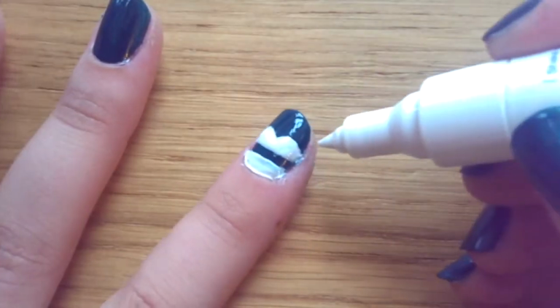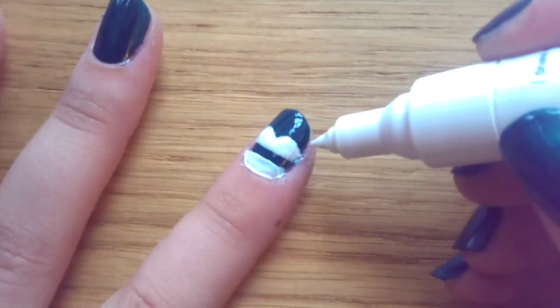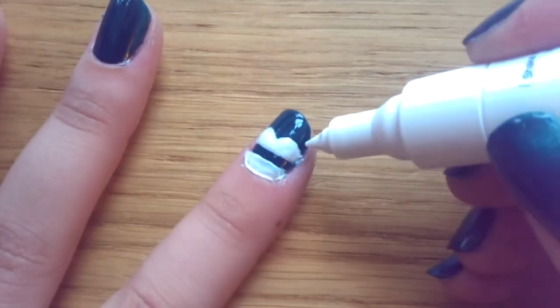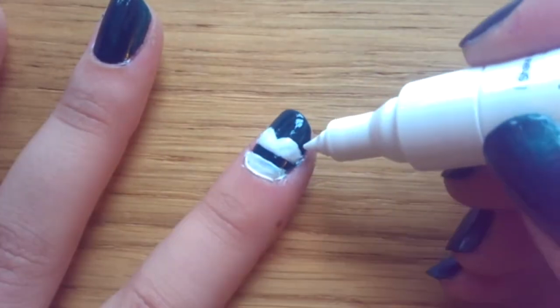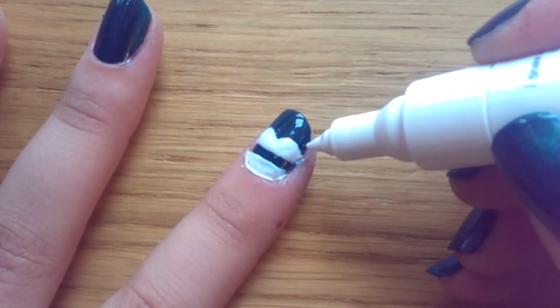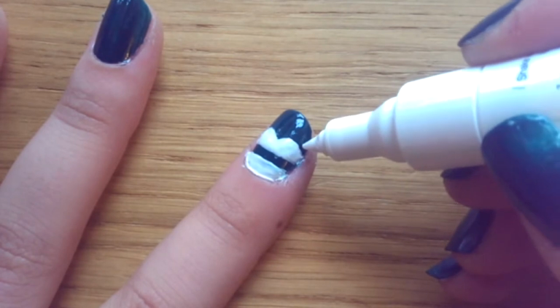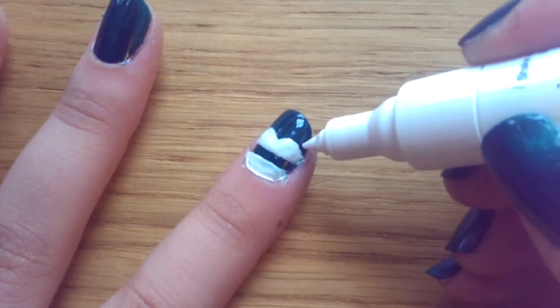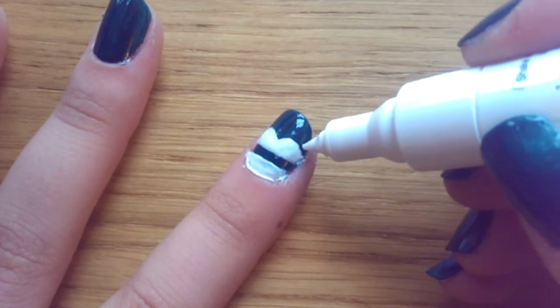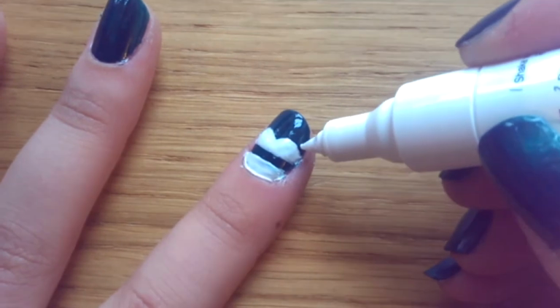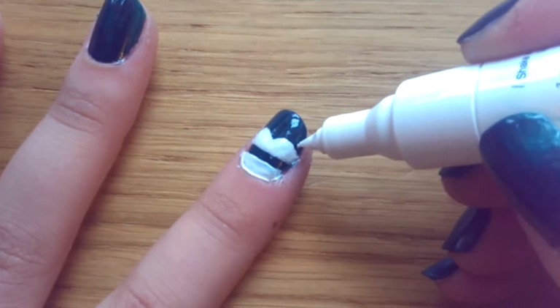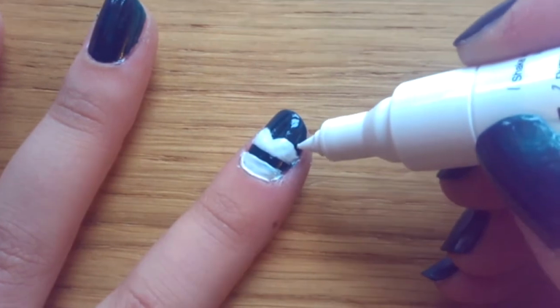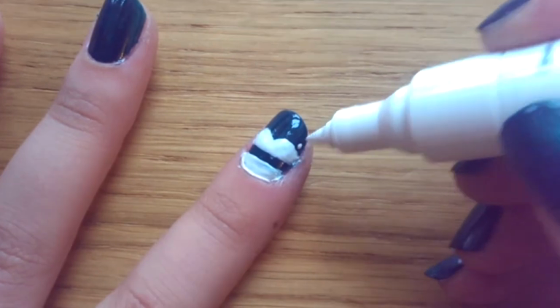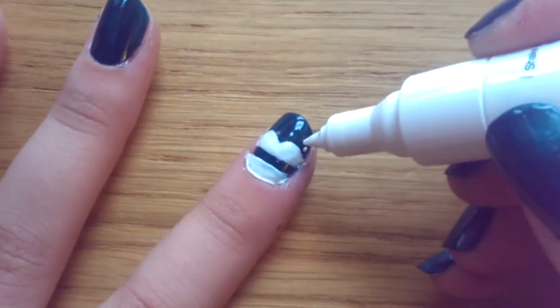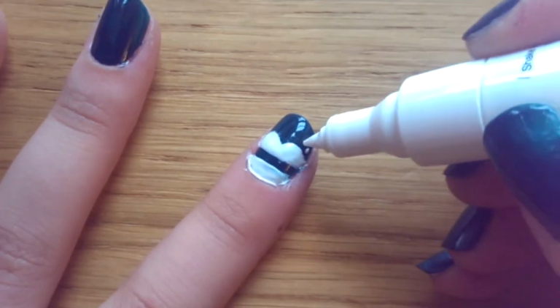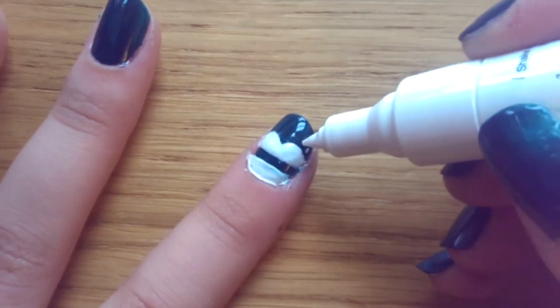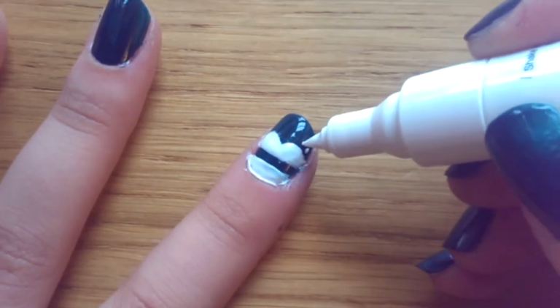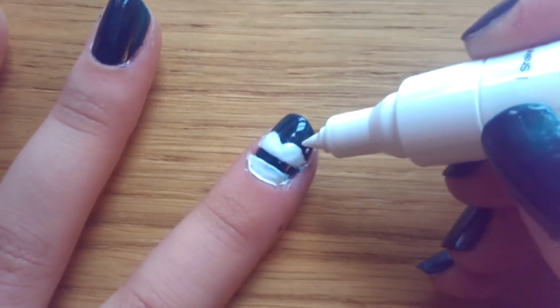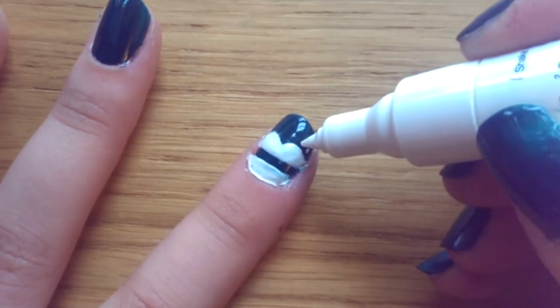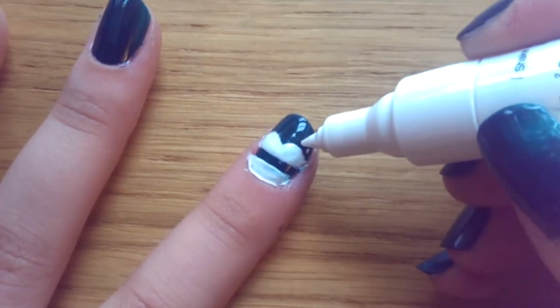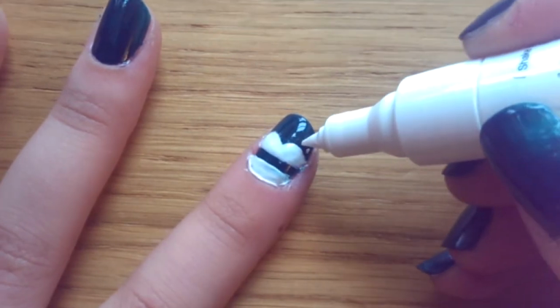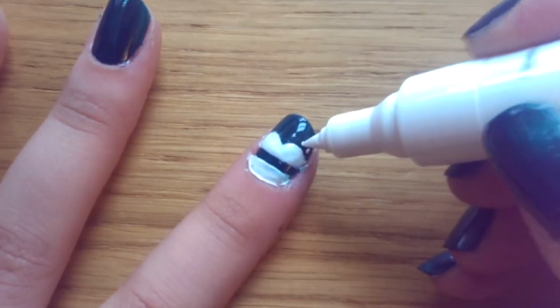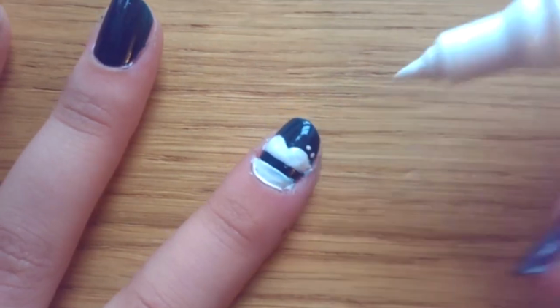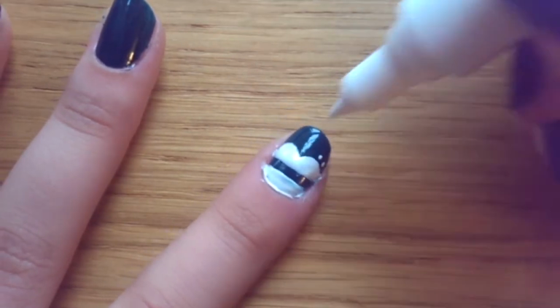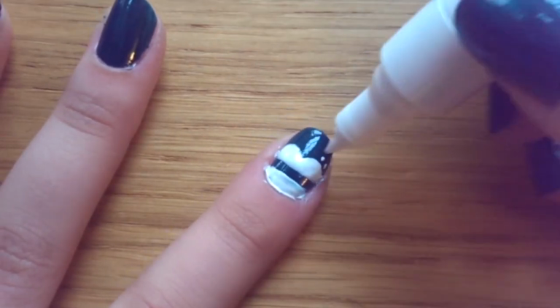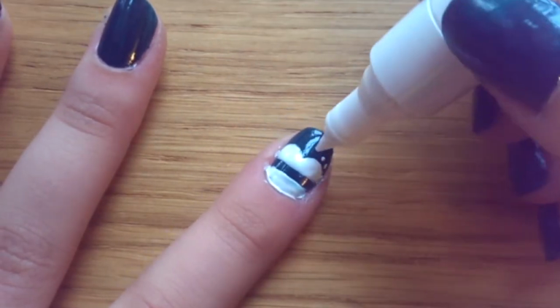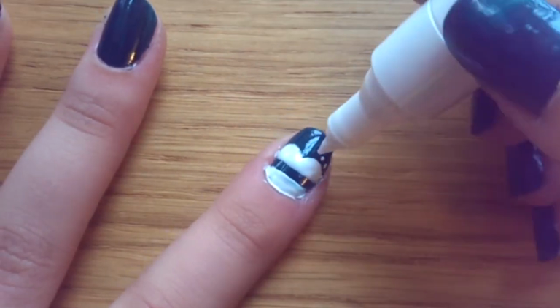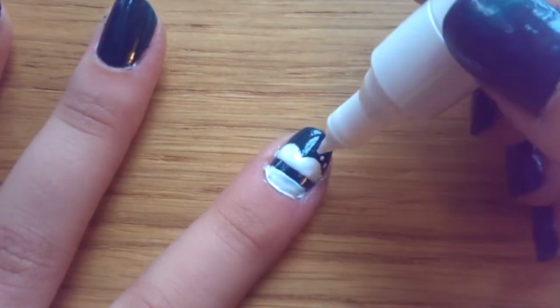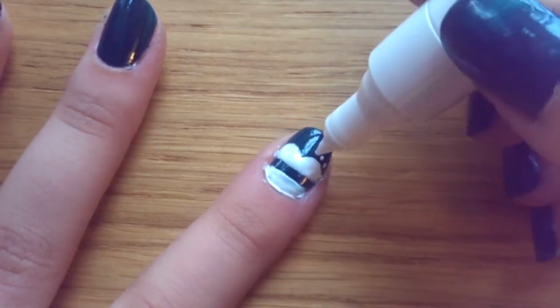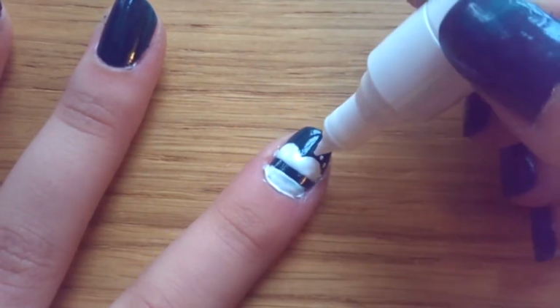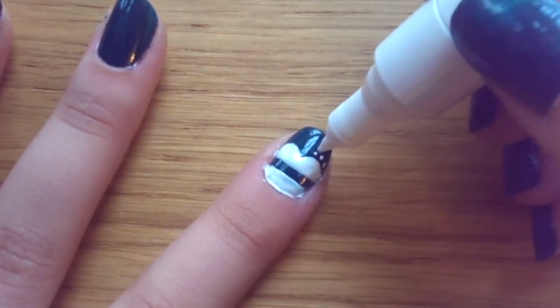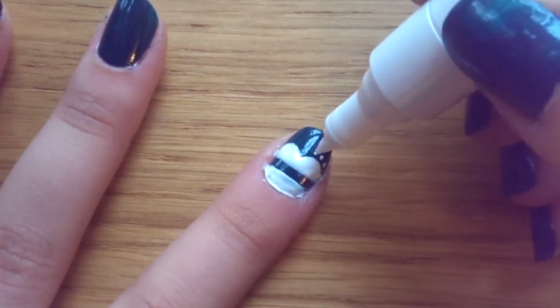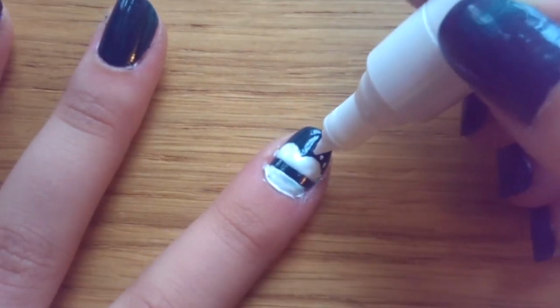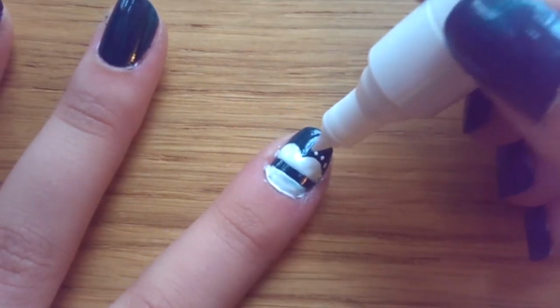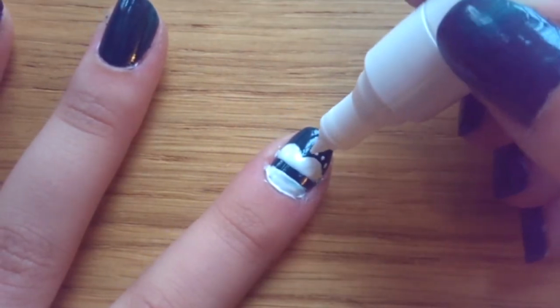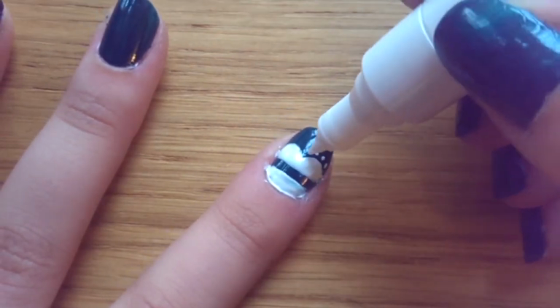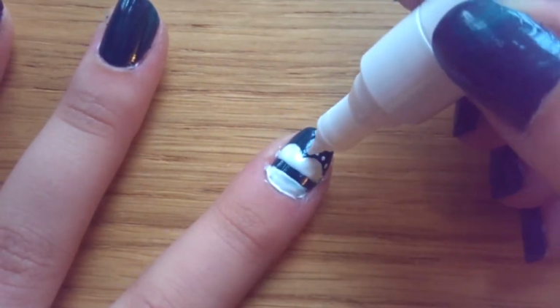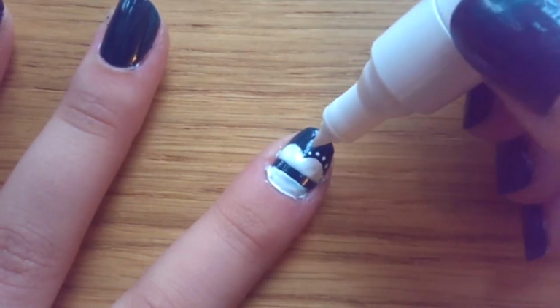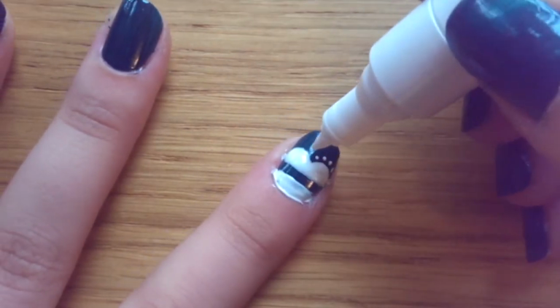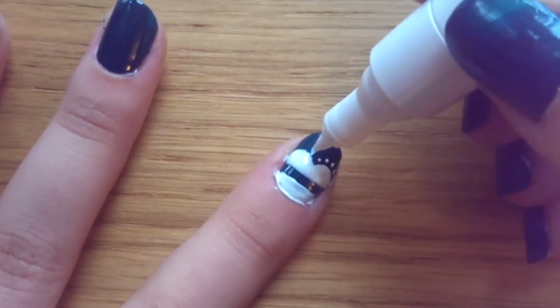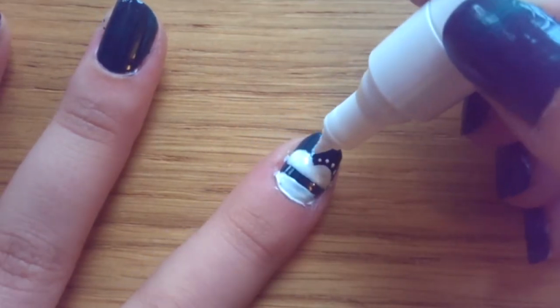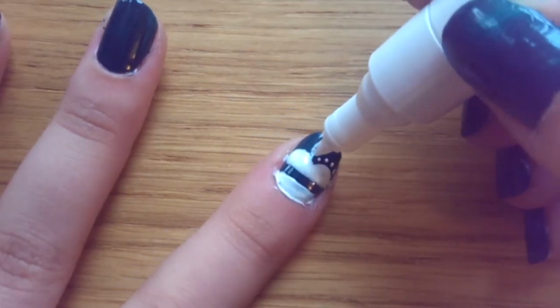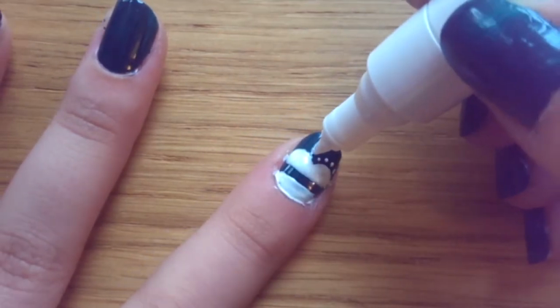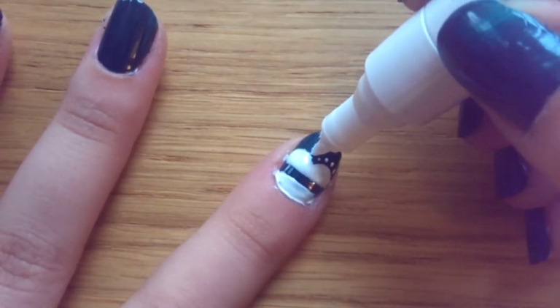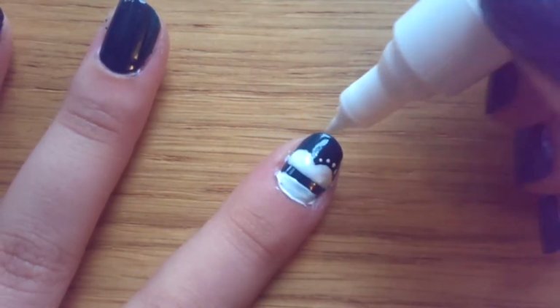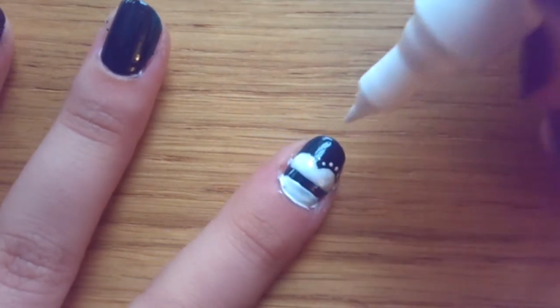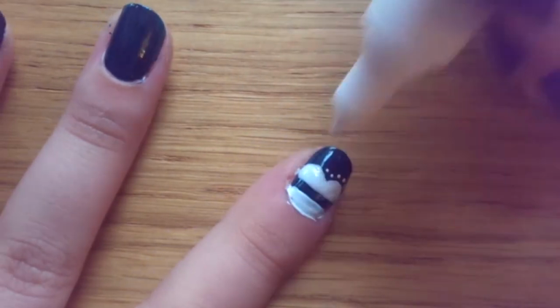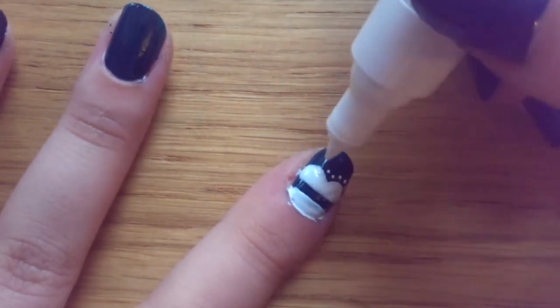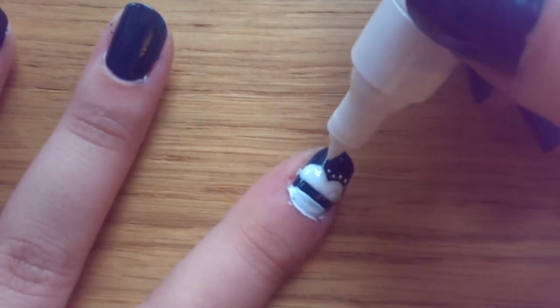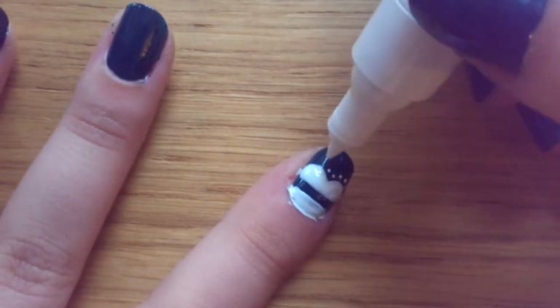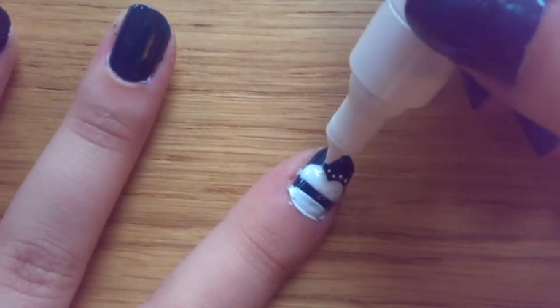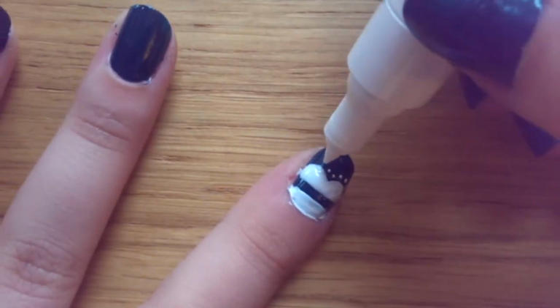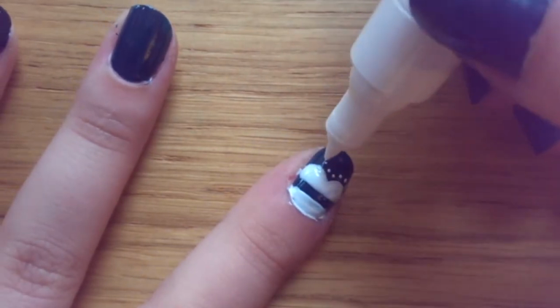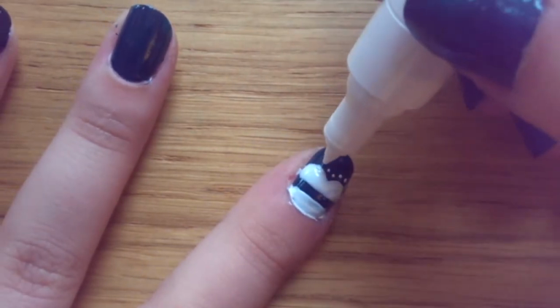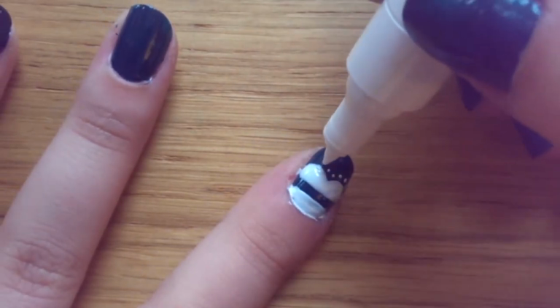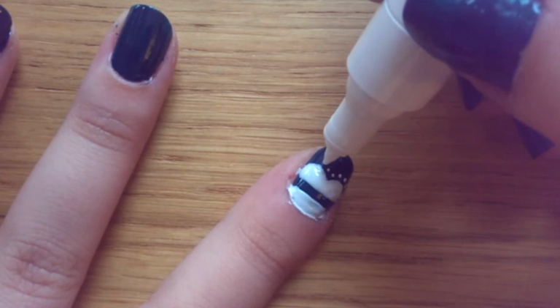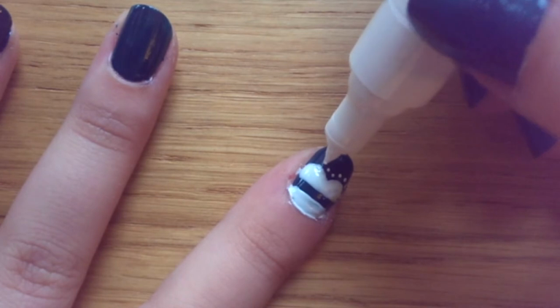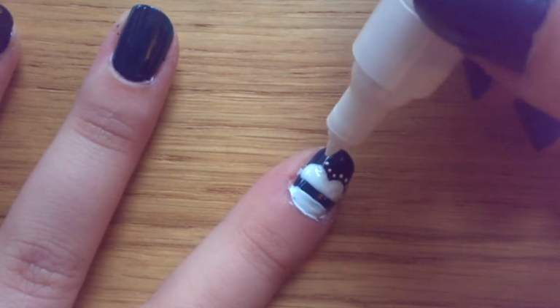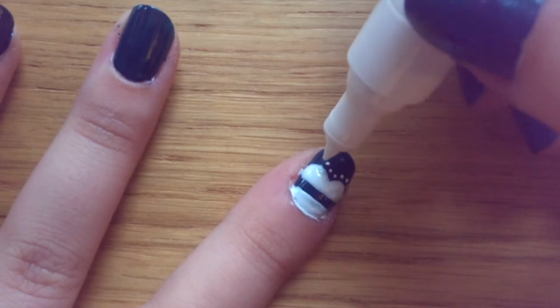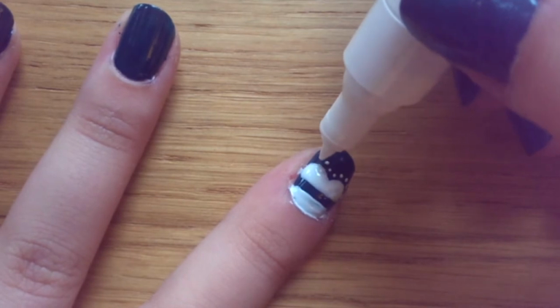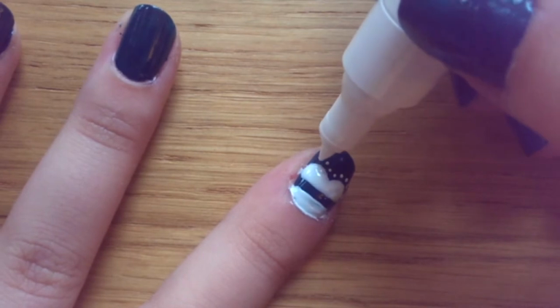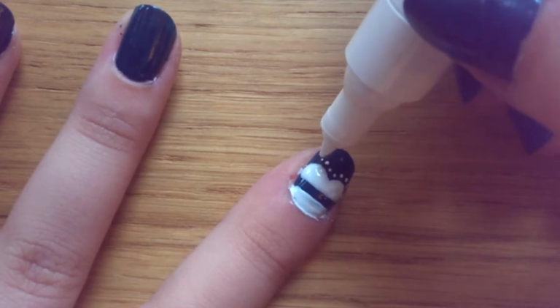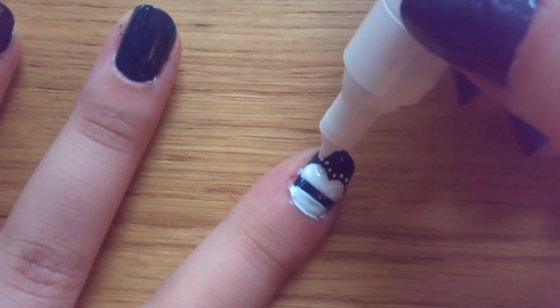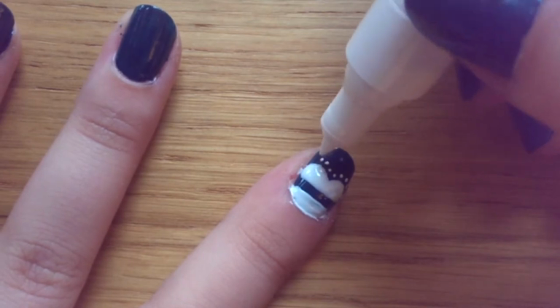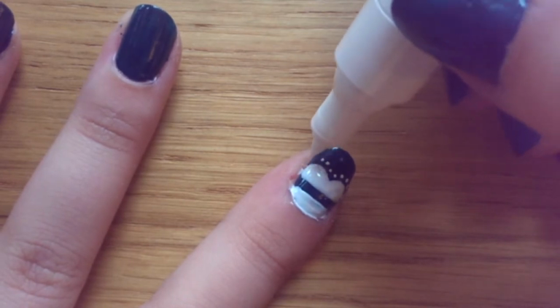Once that's completely dry, use your nail art pen to just dot around the top of the upside-down W and dots in the middle.